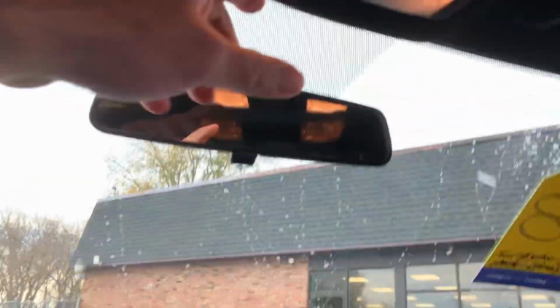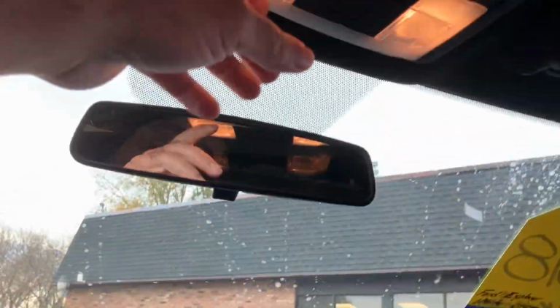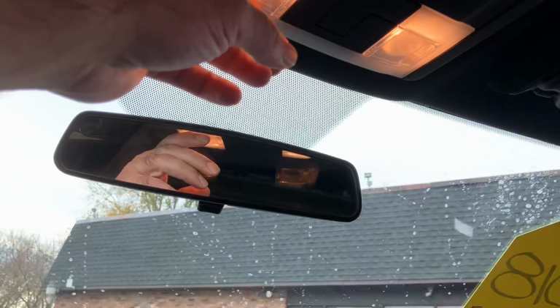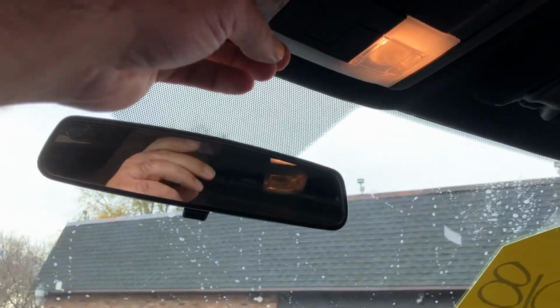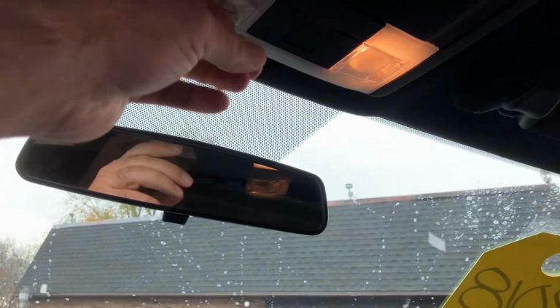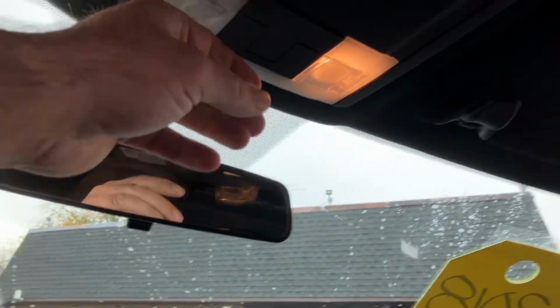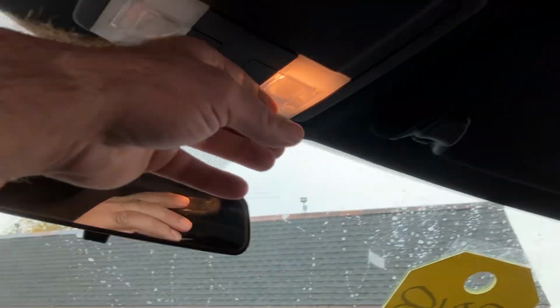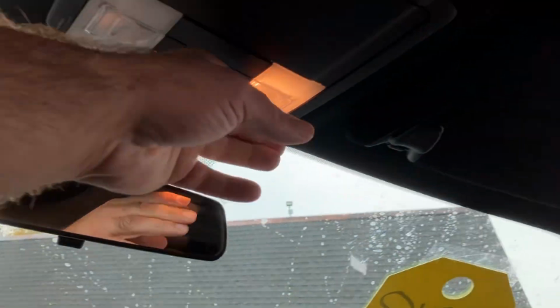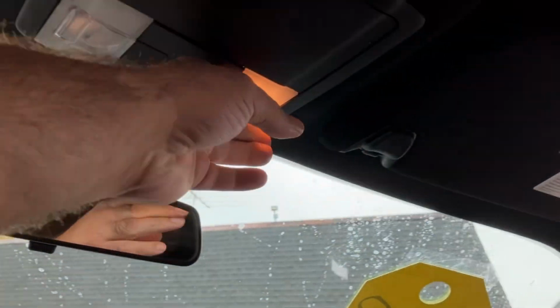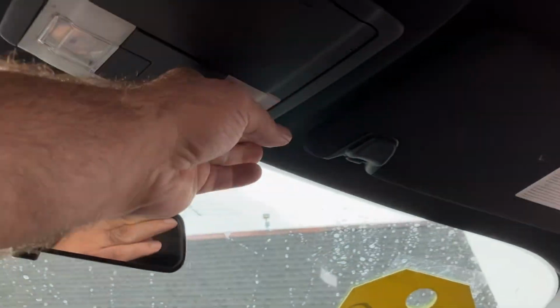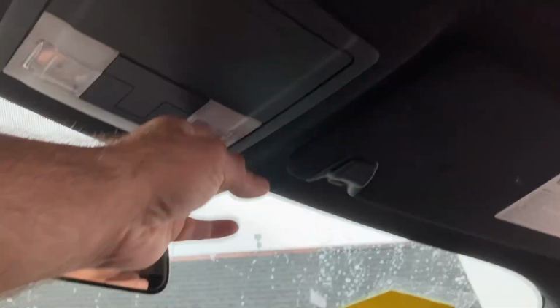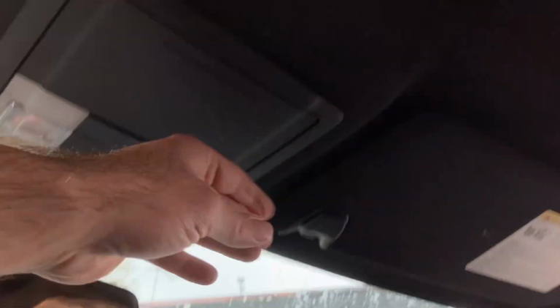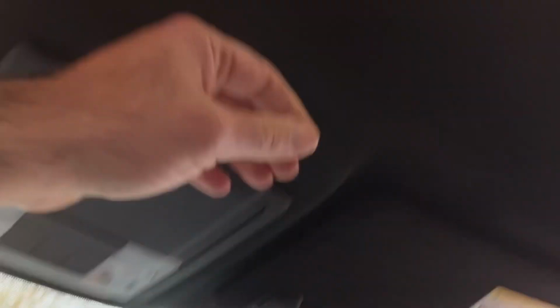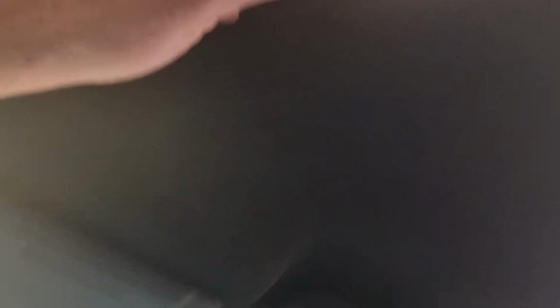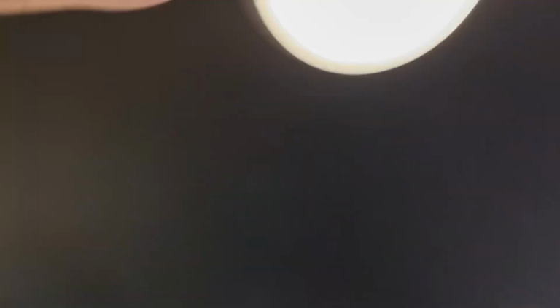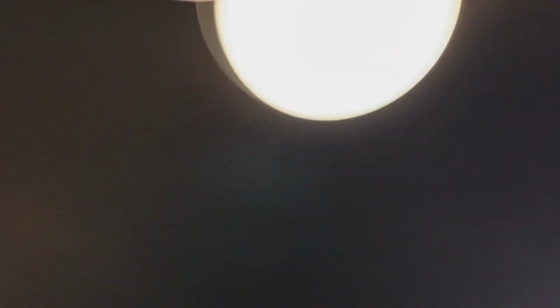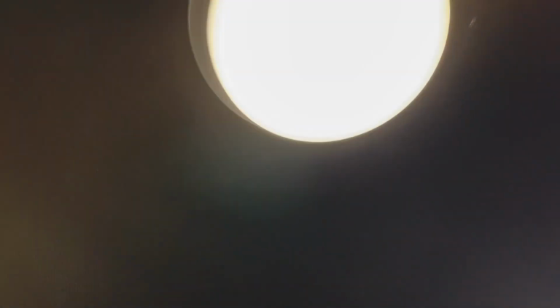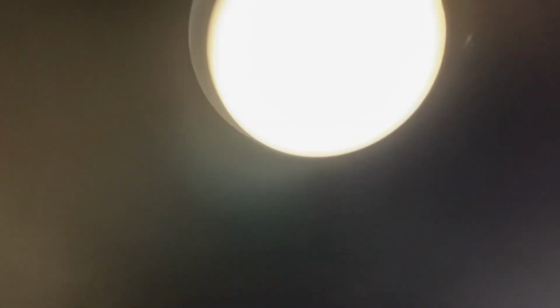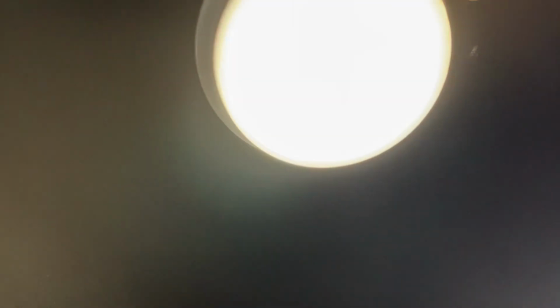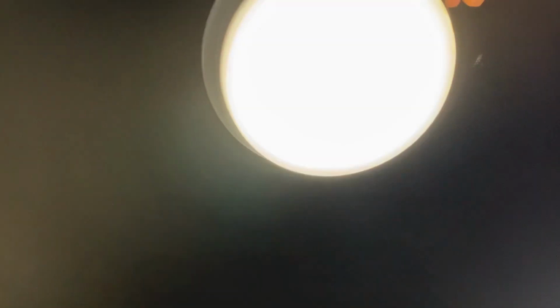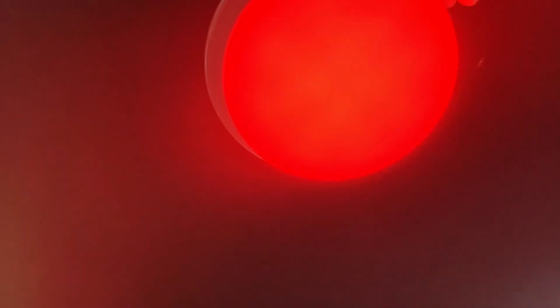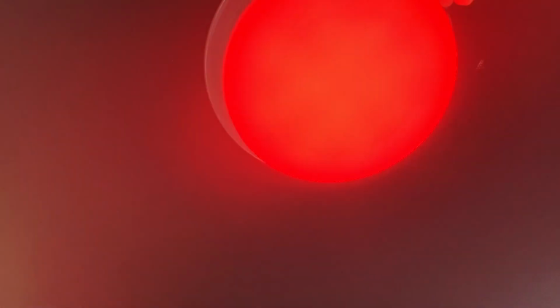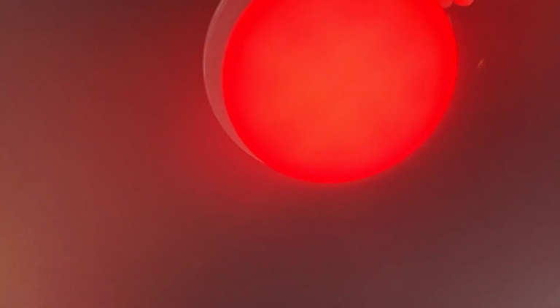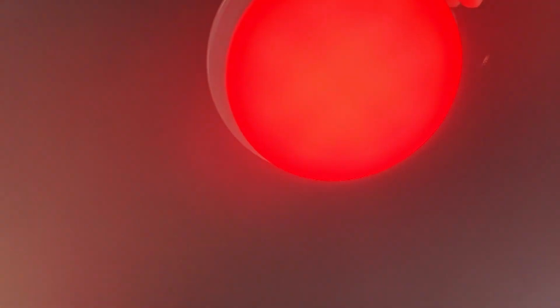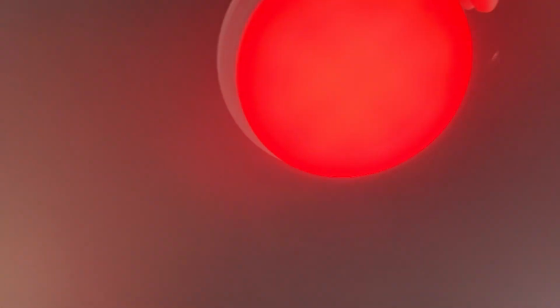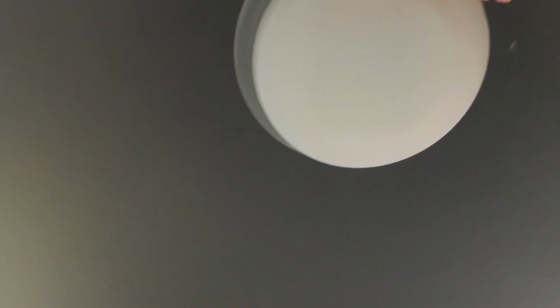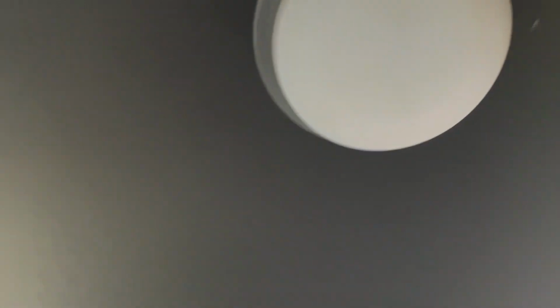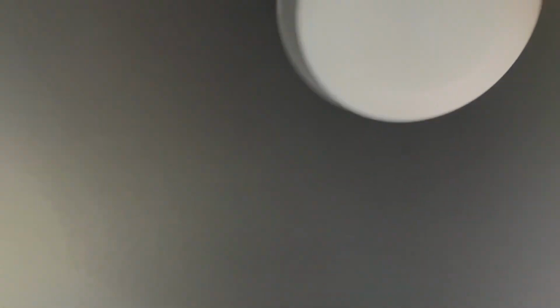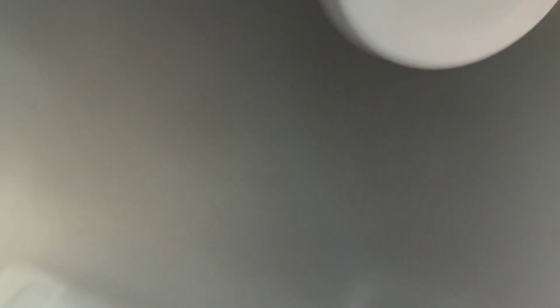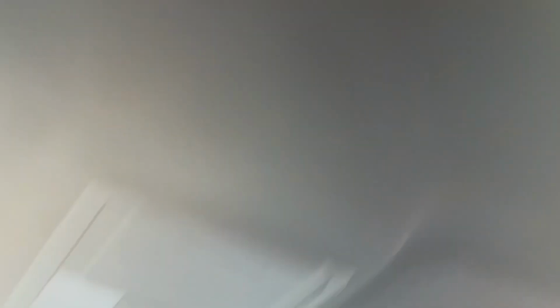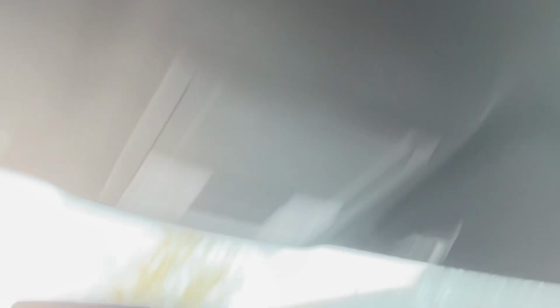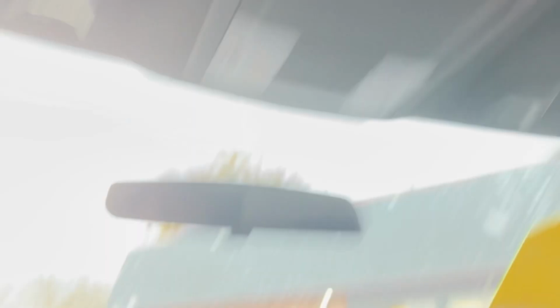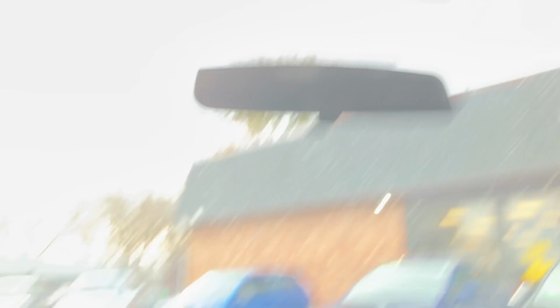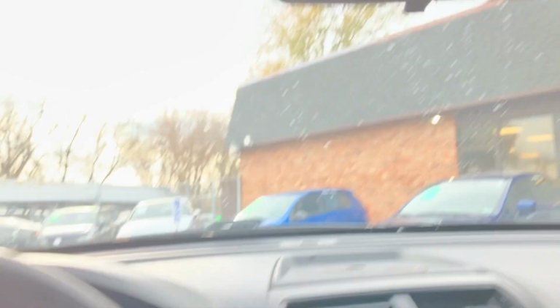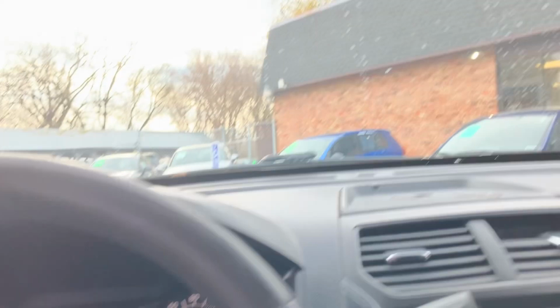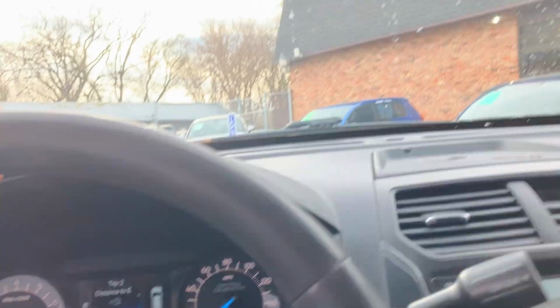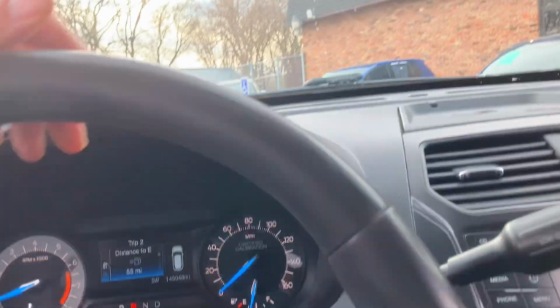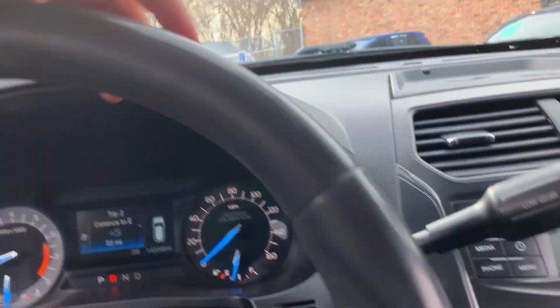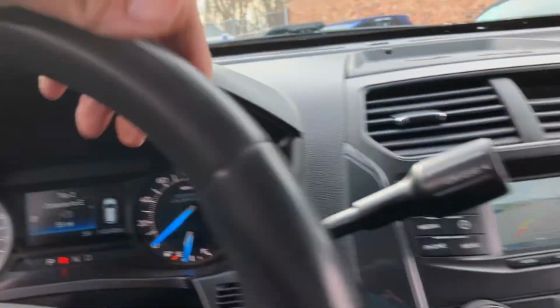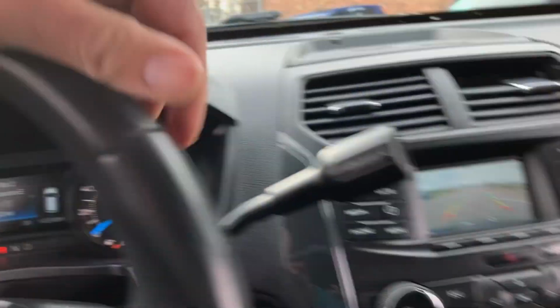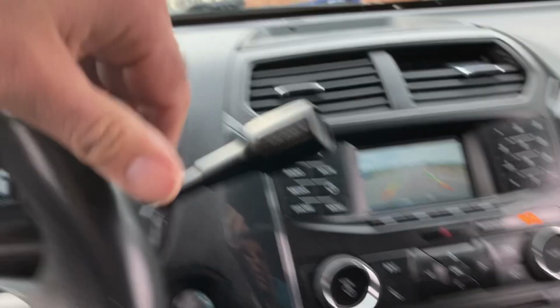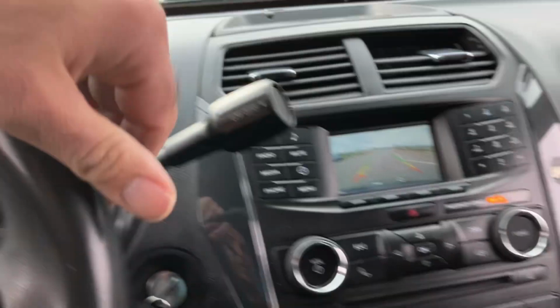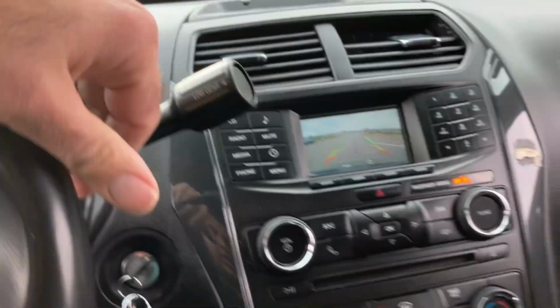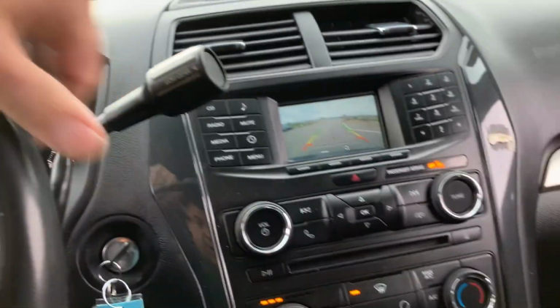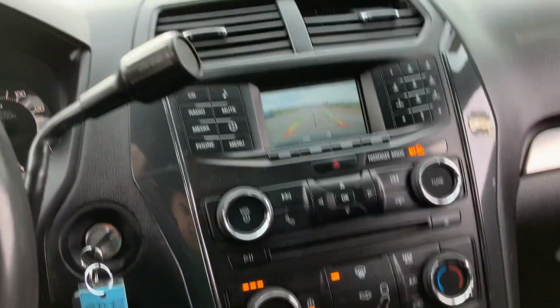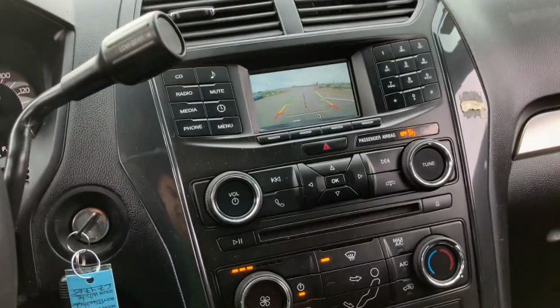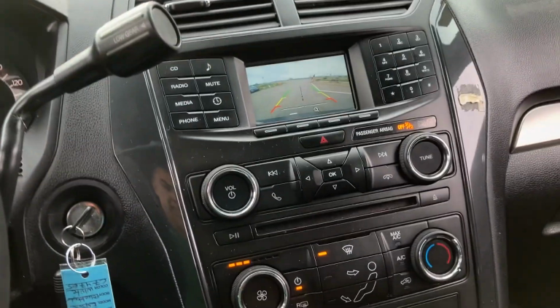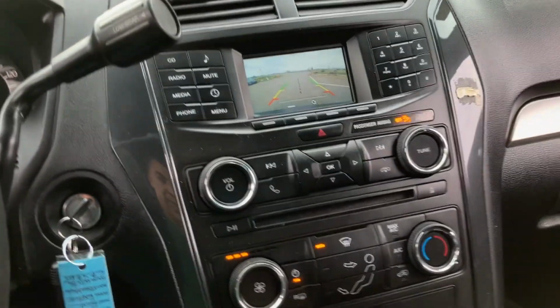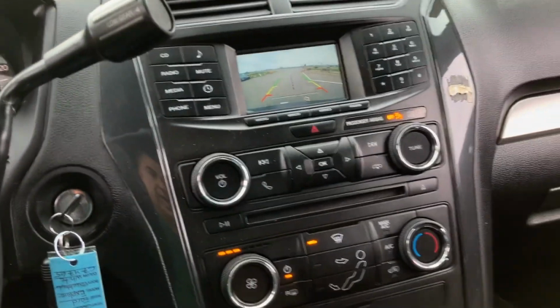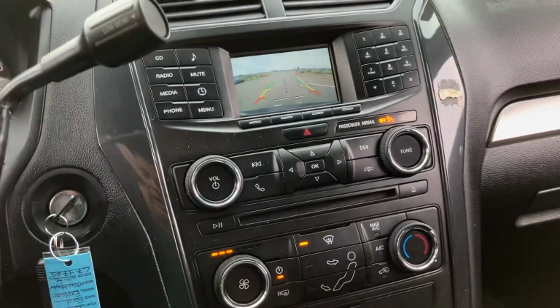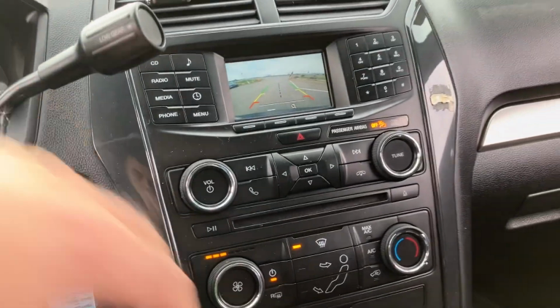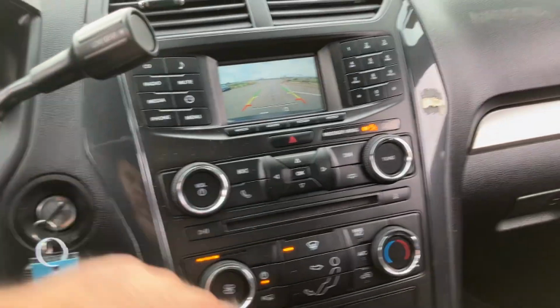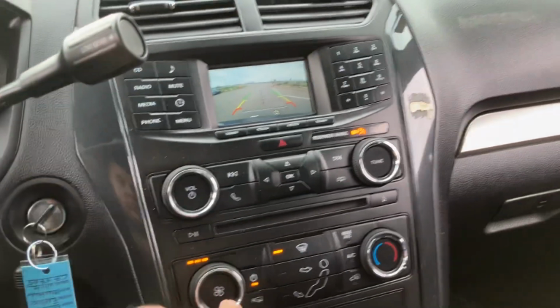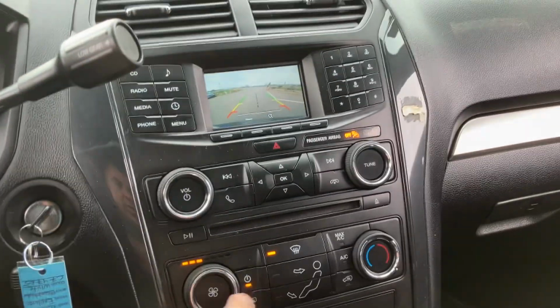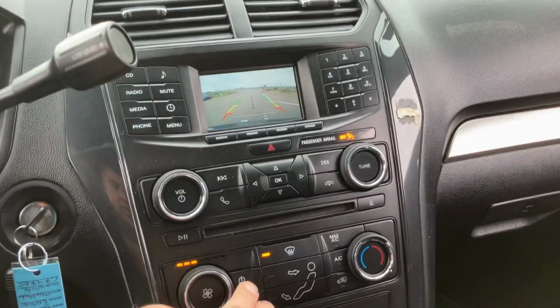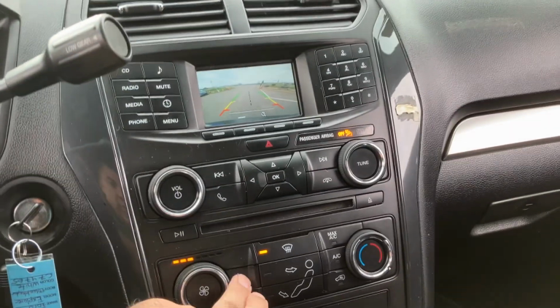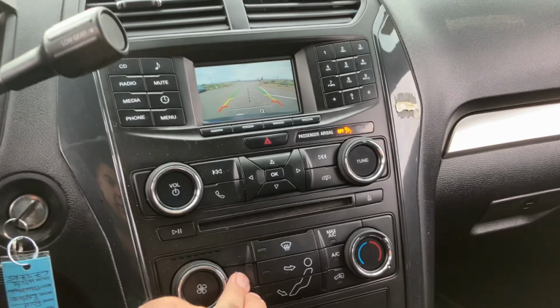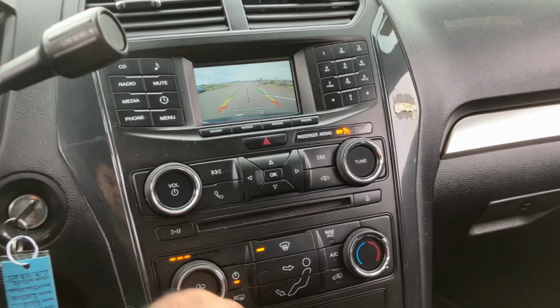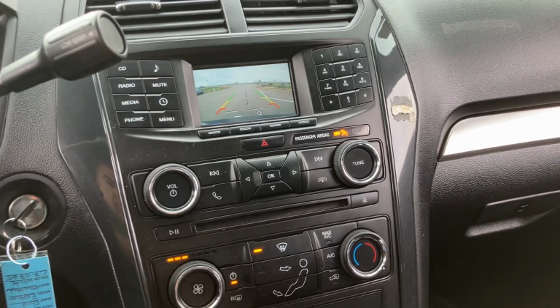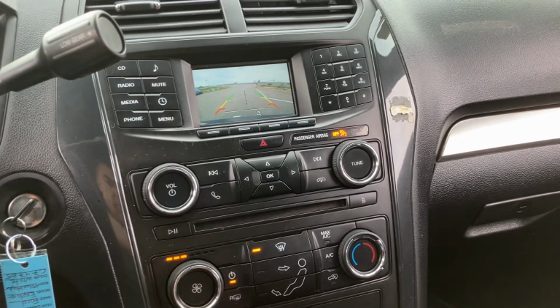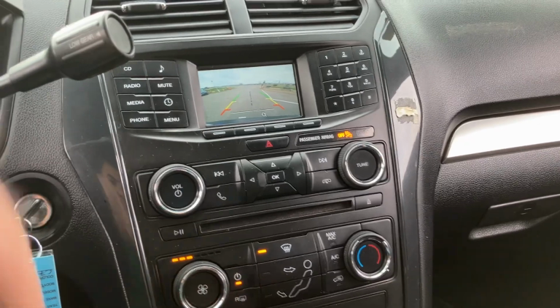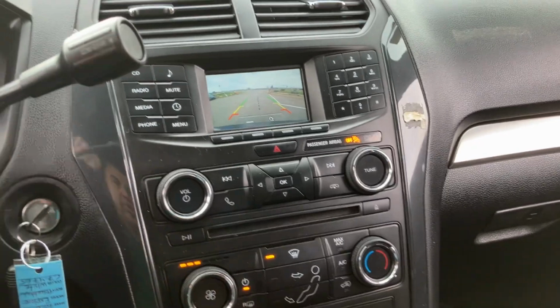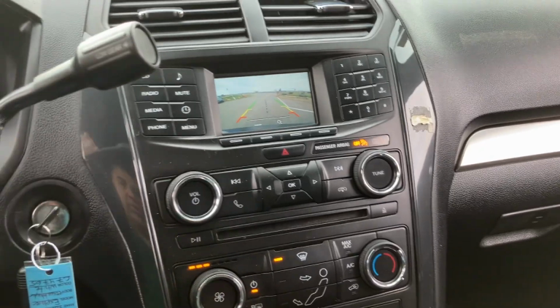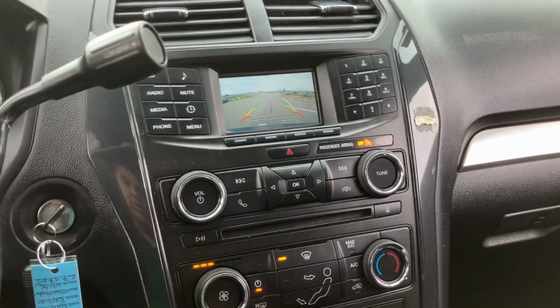There's your backup camera. You've got some map lights here — a white light and a red light. Heat works, AC works.